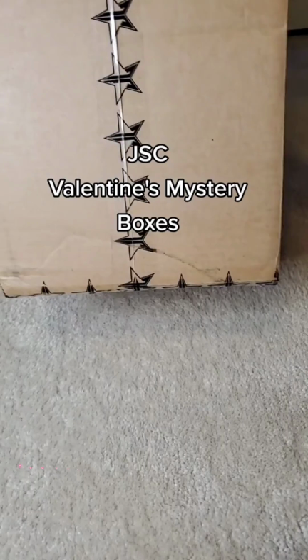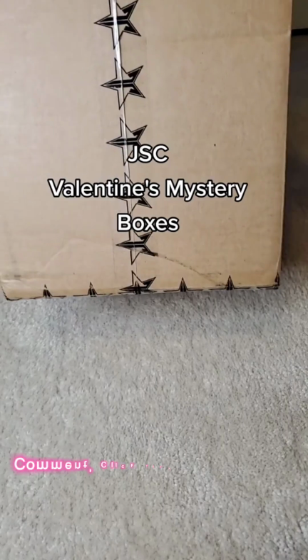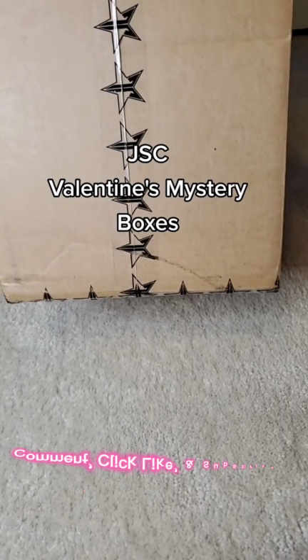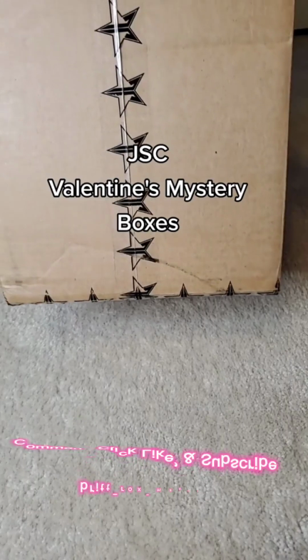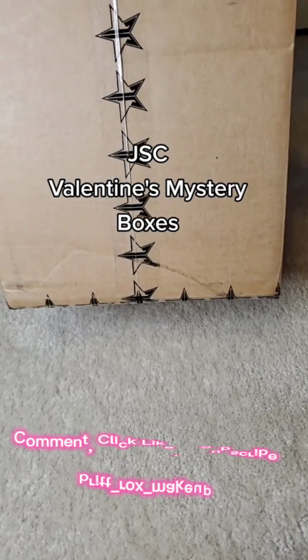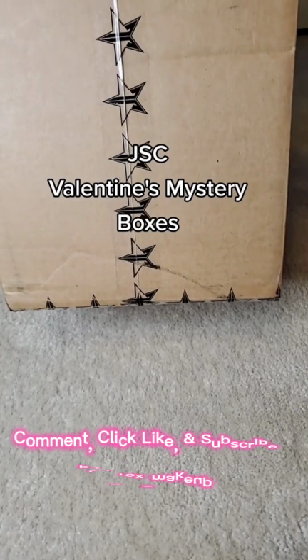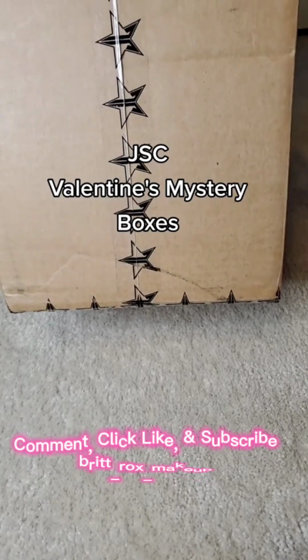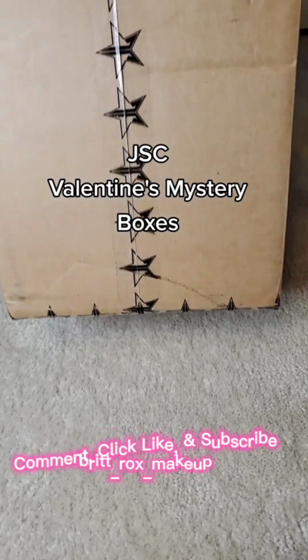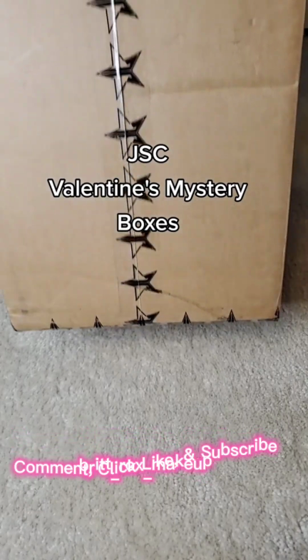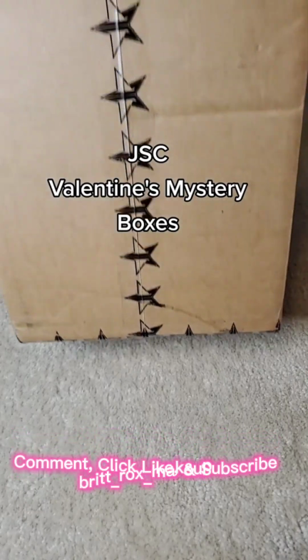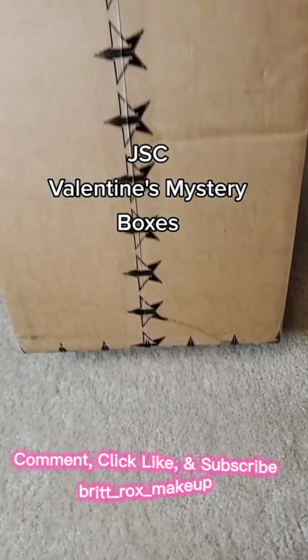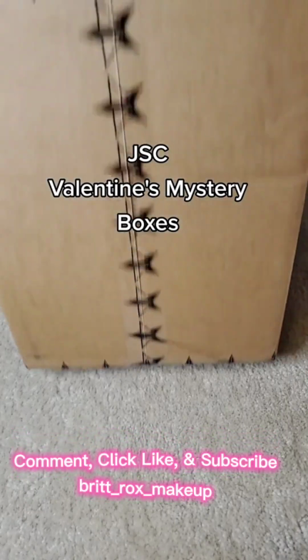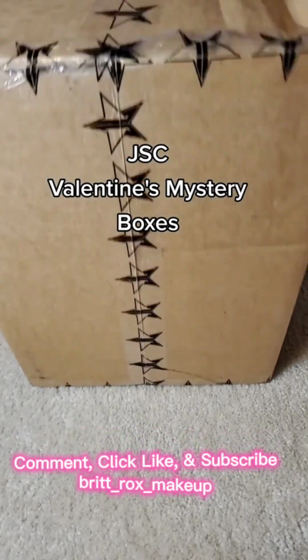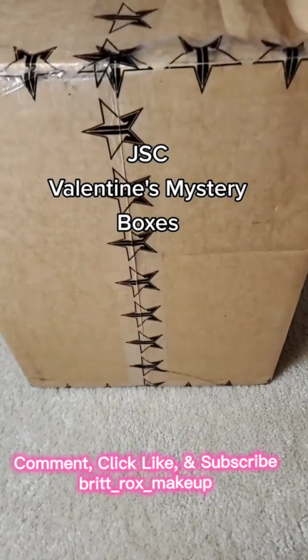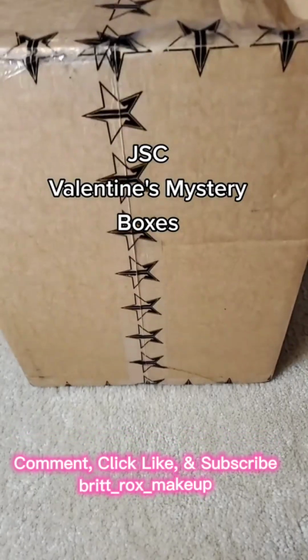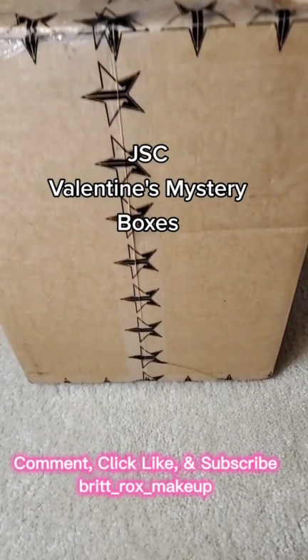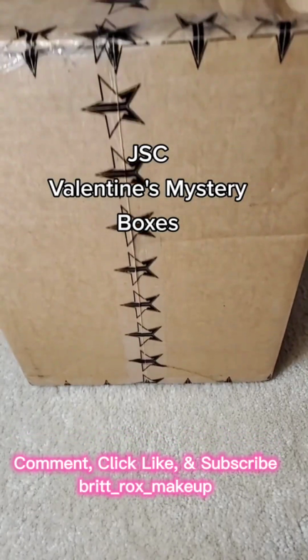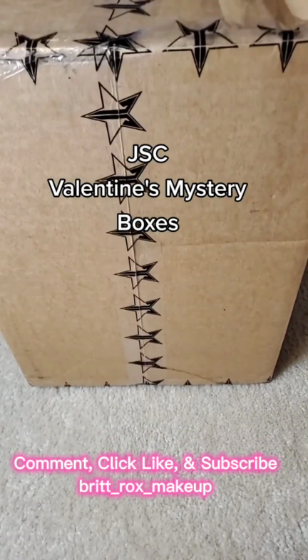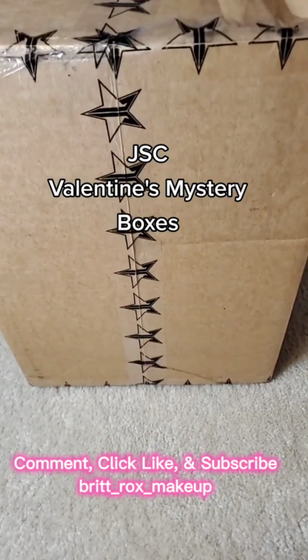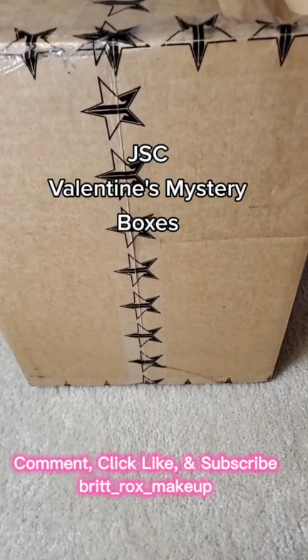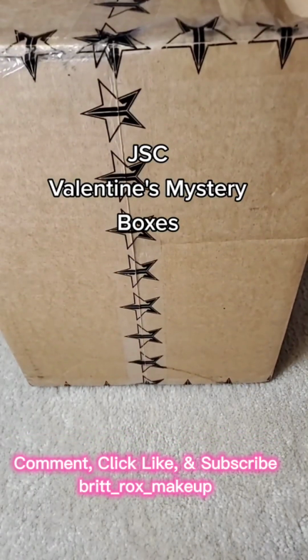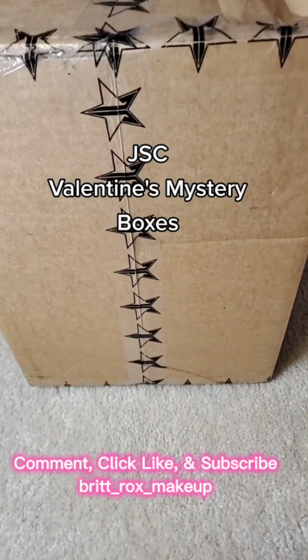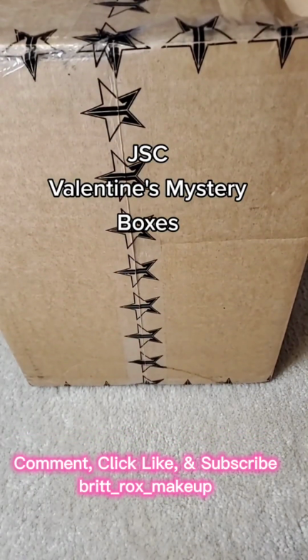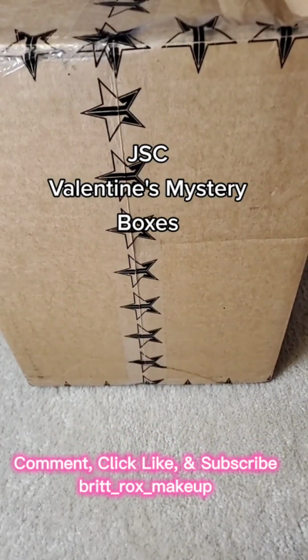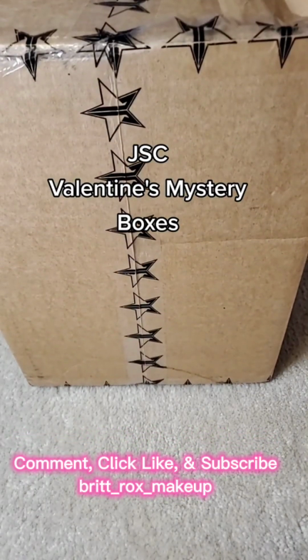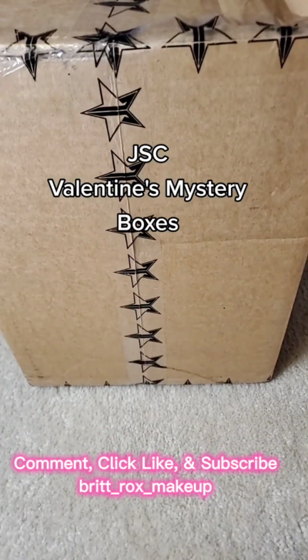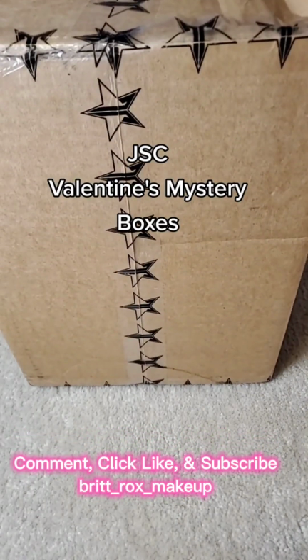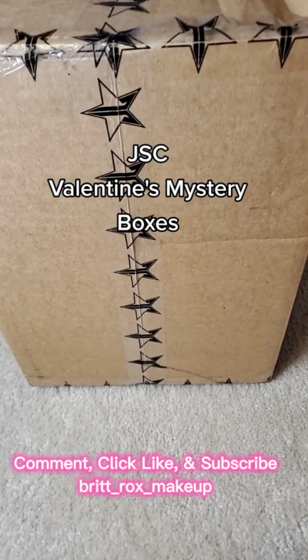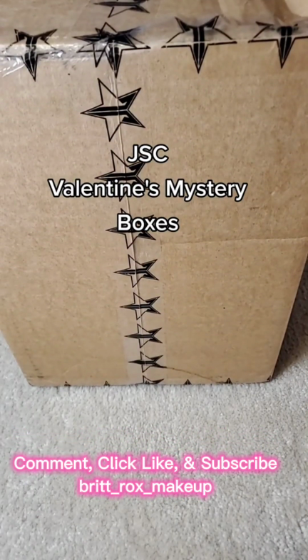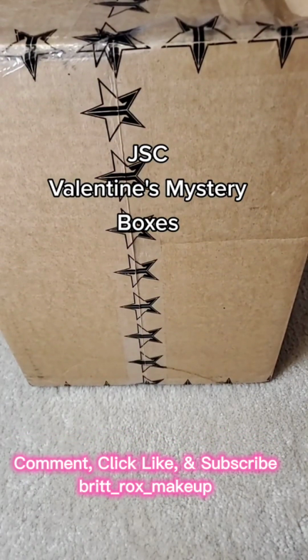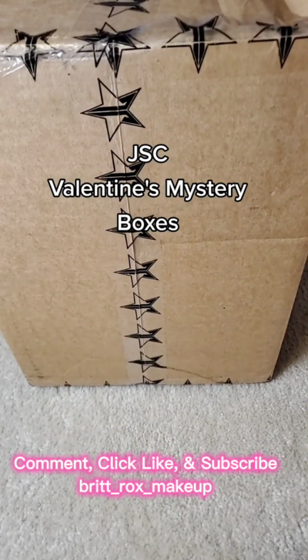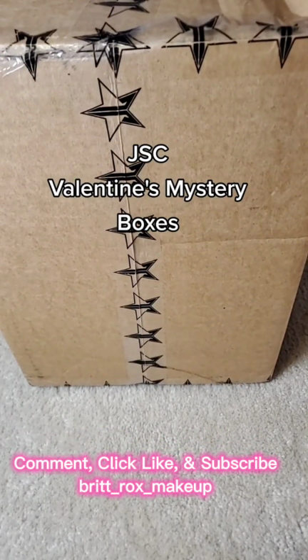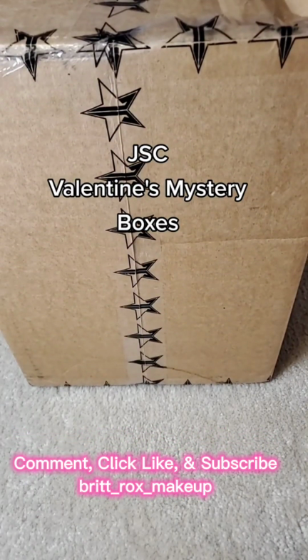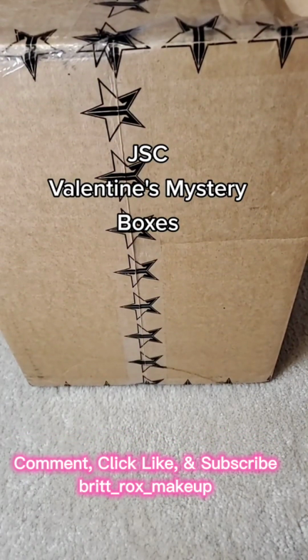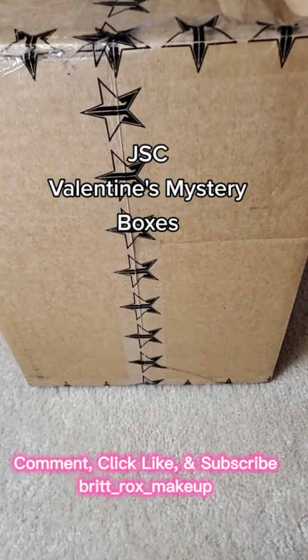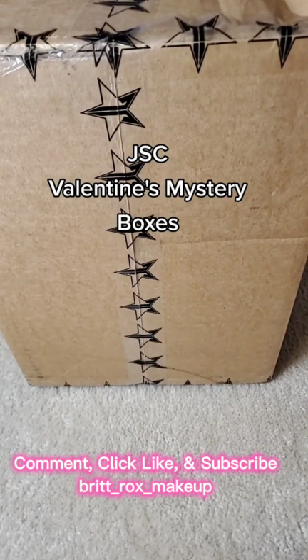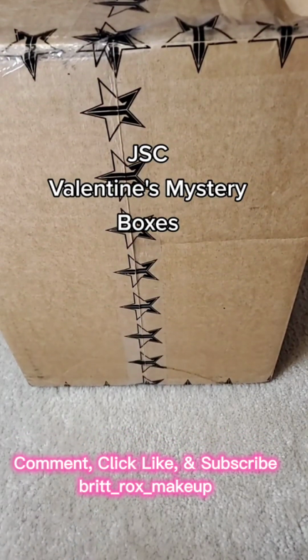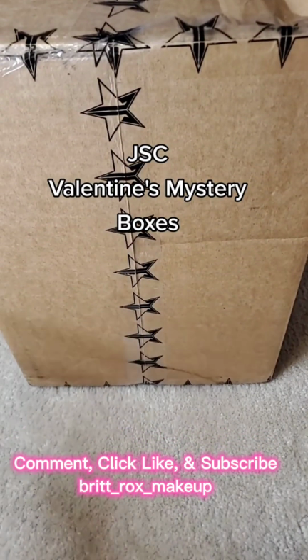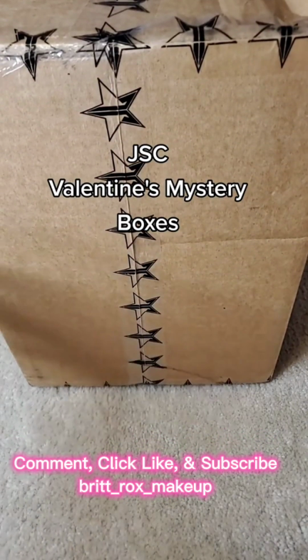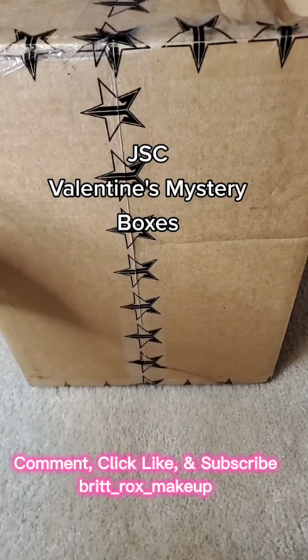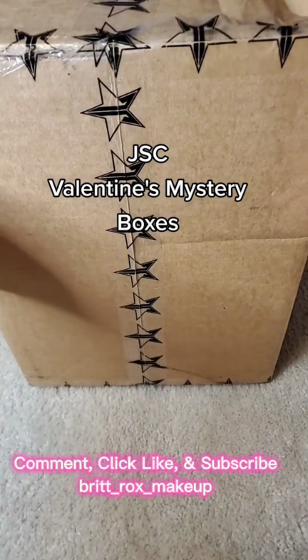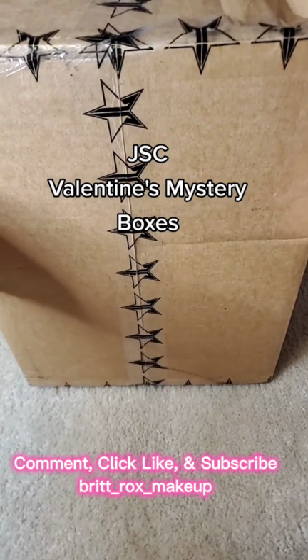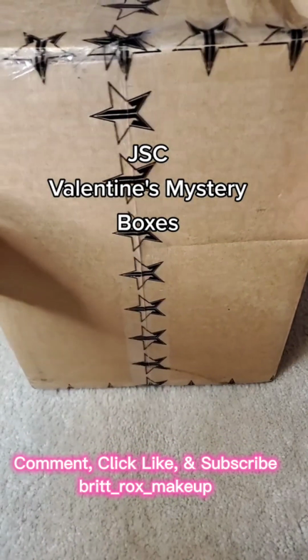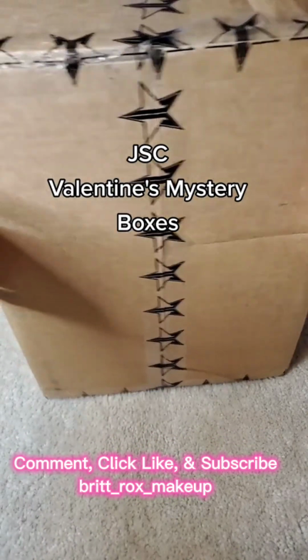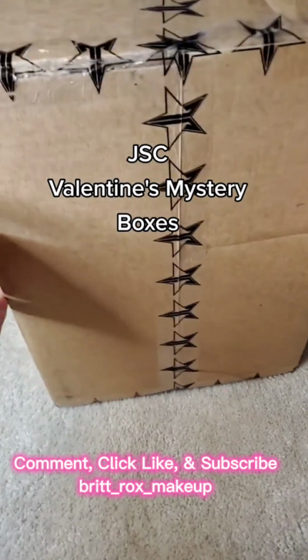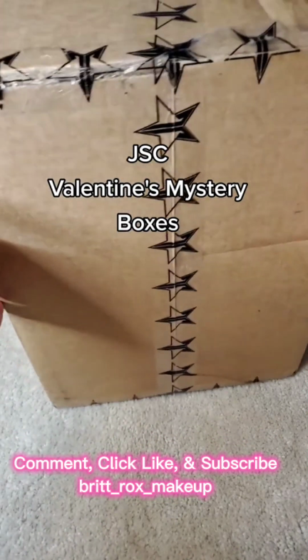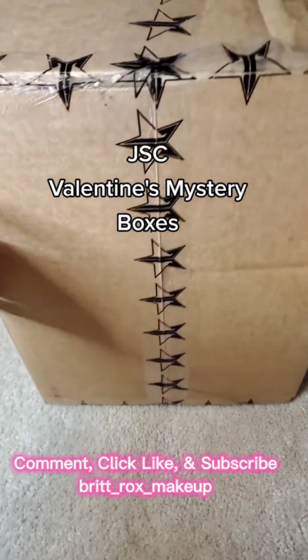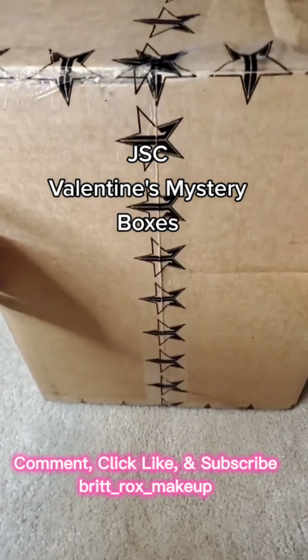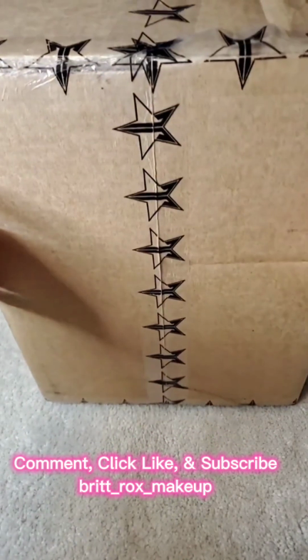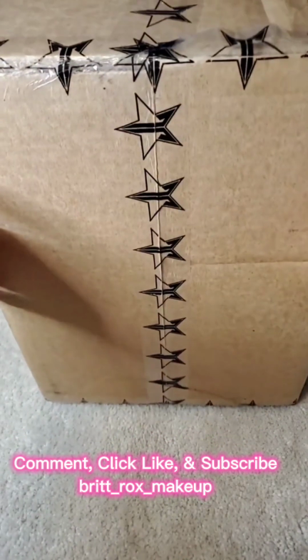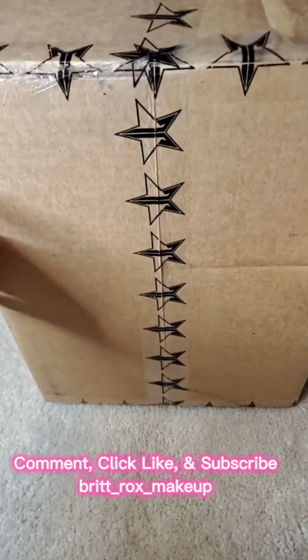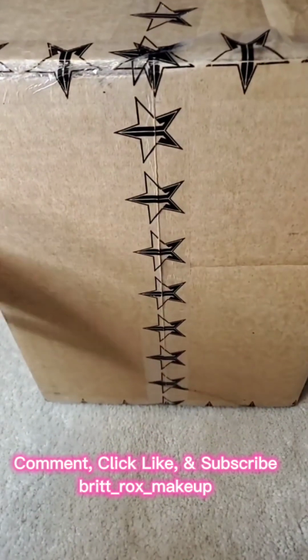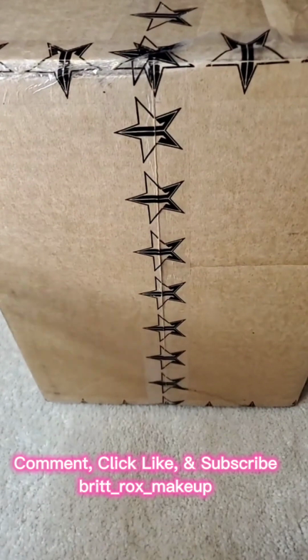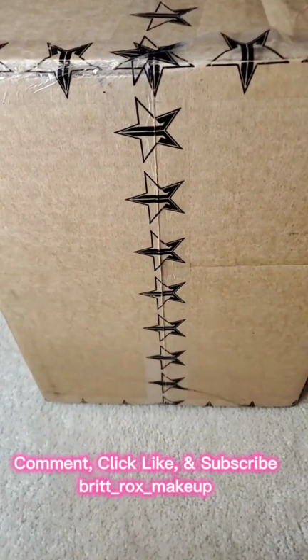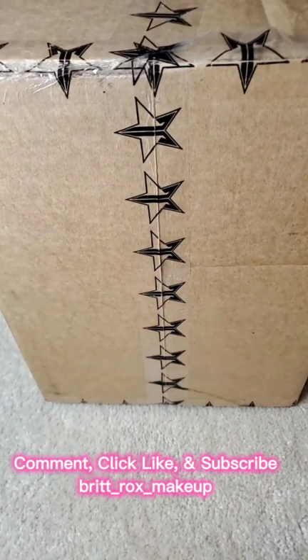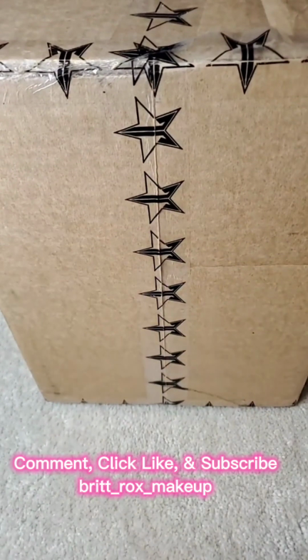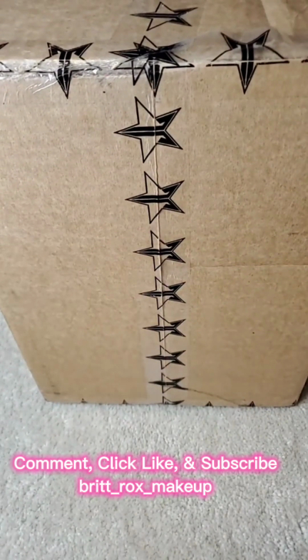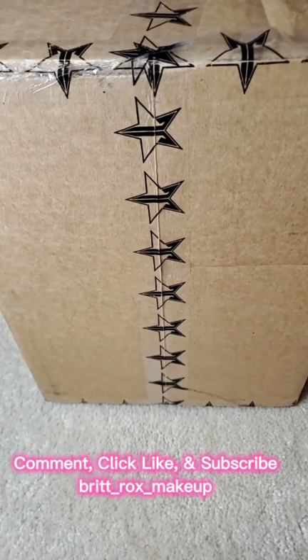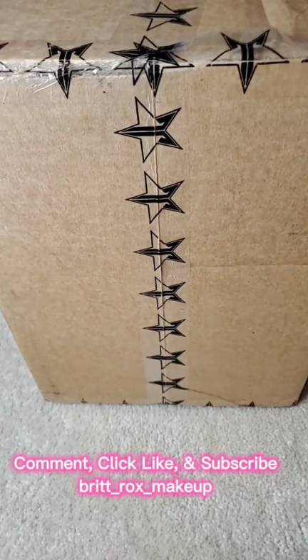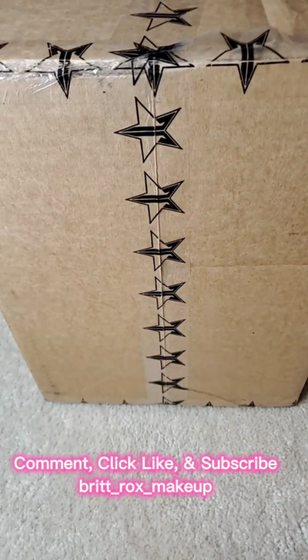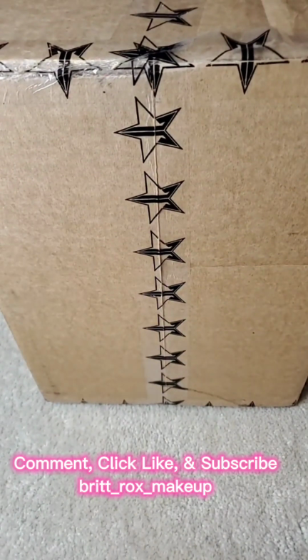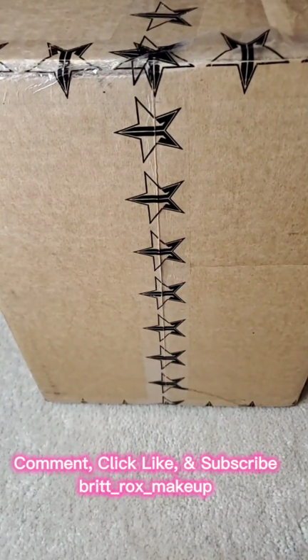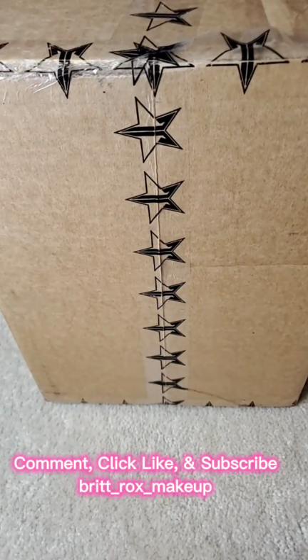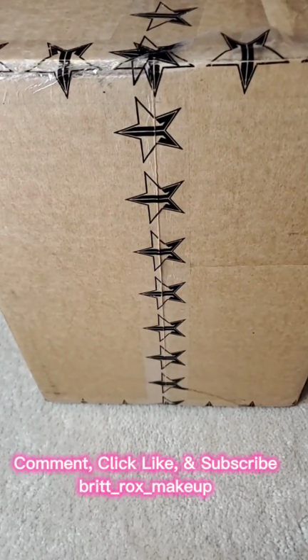My mystery boxes from Jeffree Star Cosmetics just came in. Let's see if it was worth waiting a whole year.